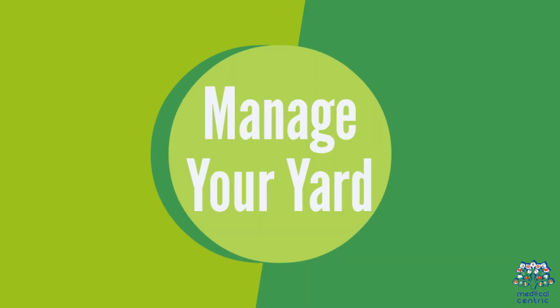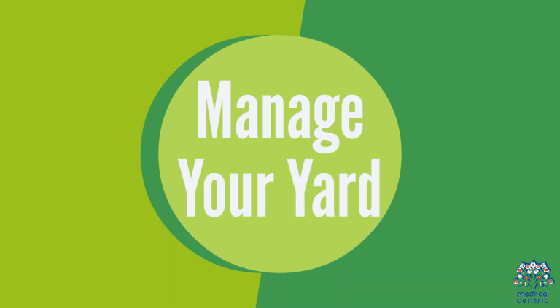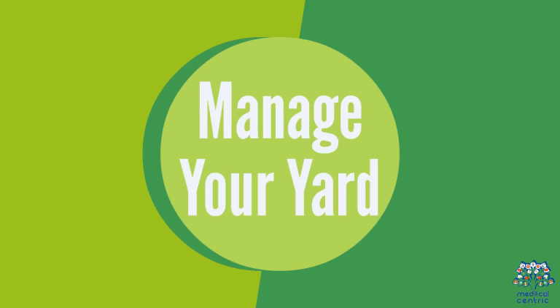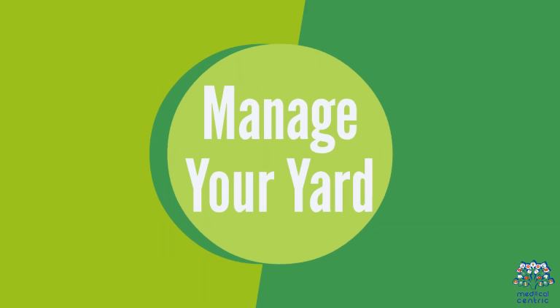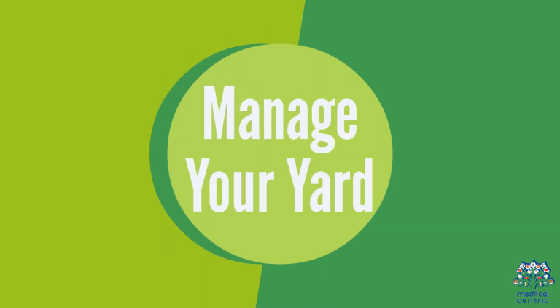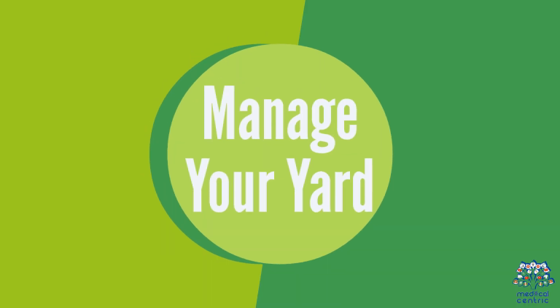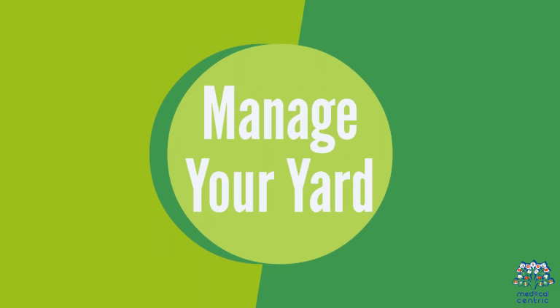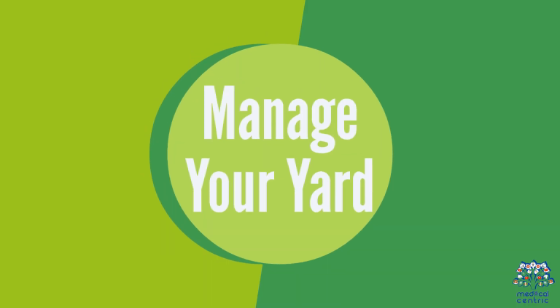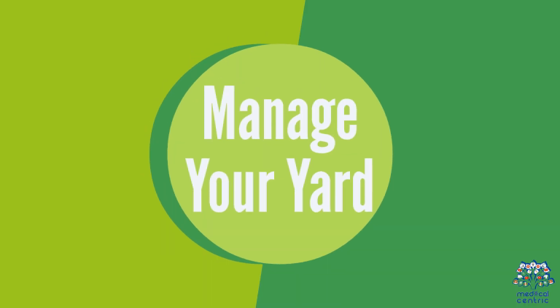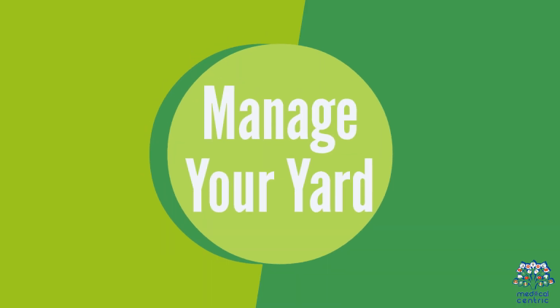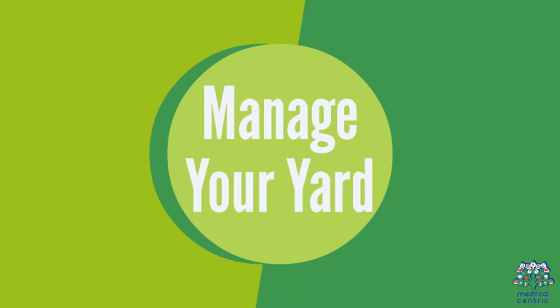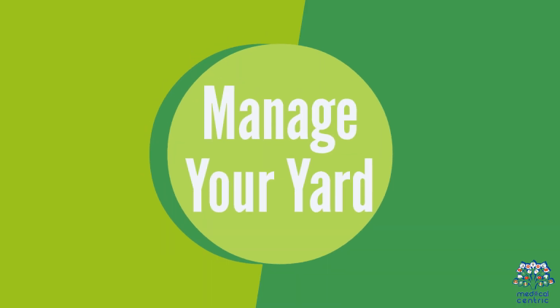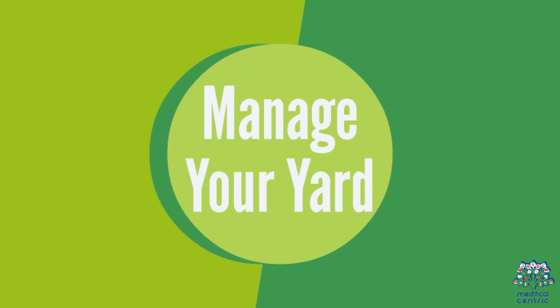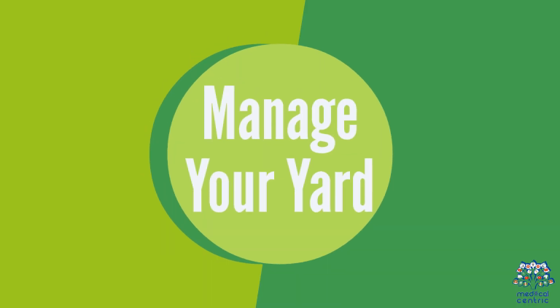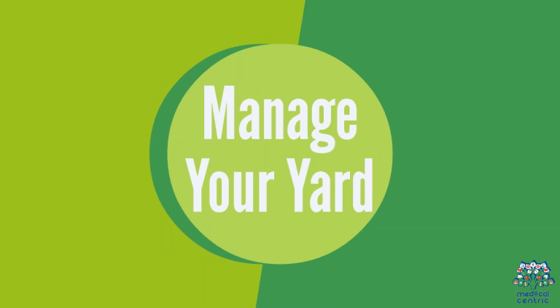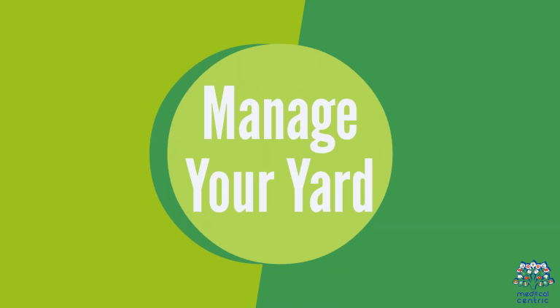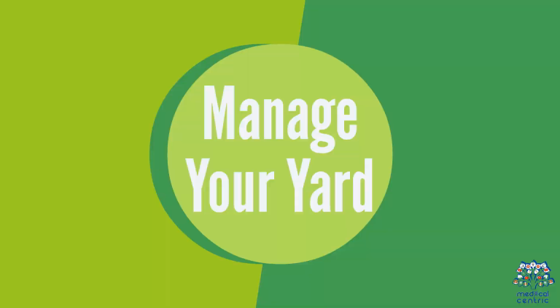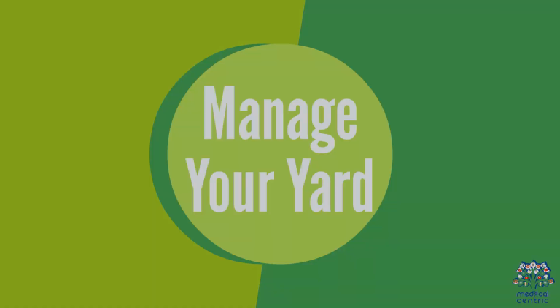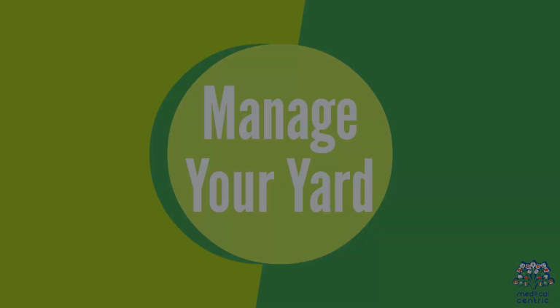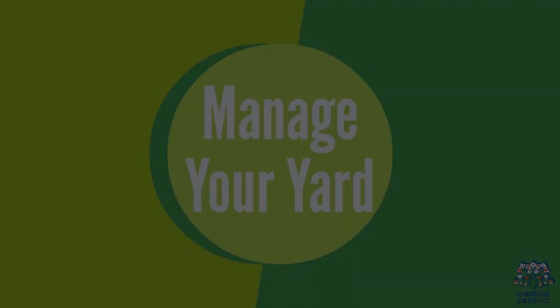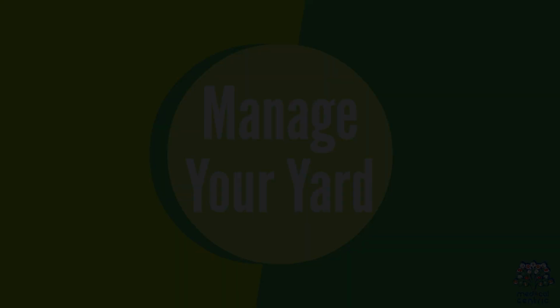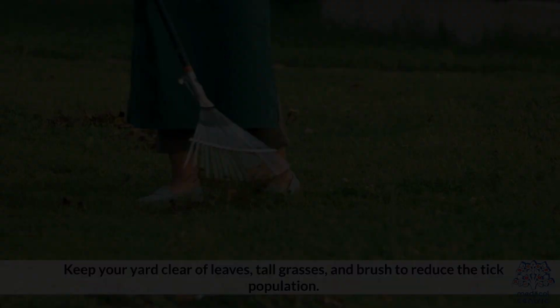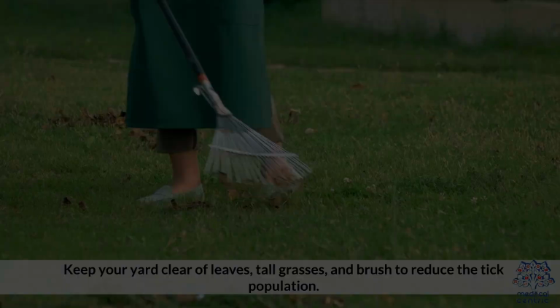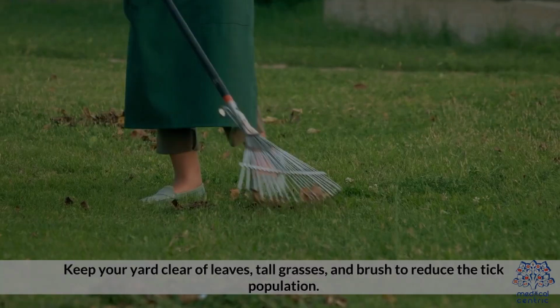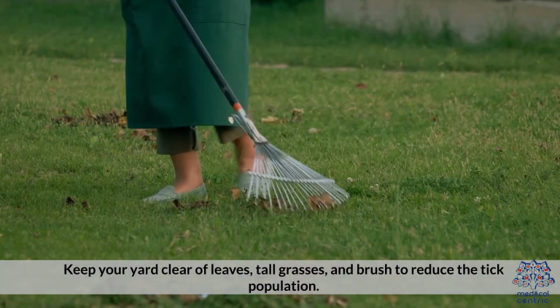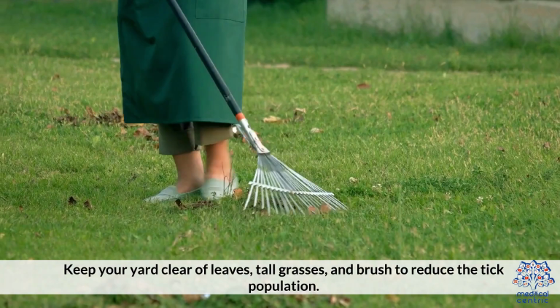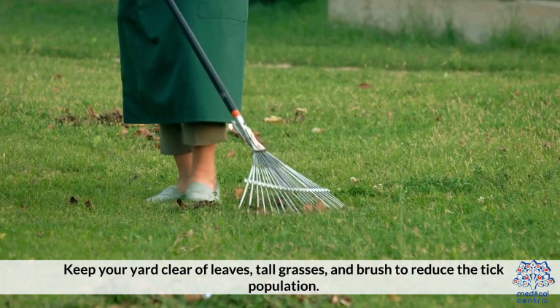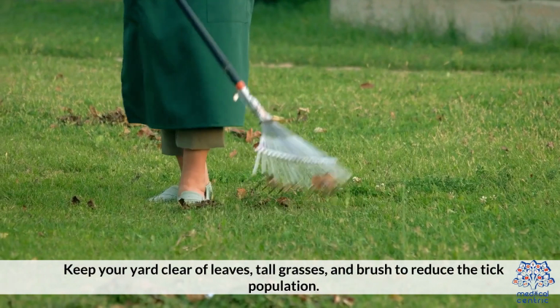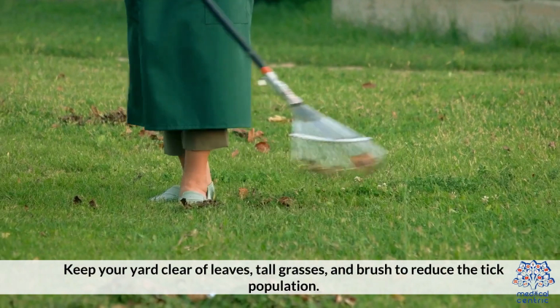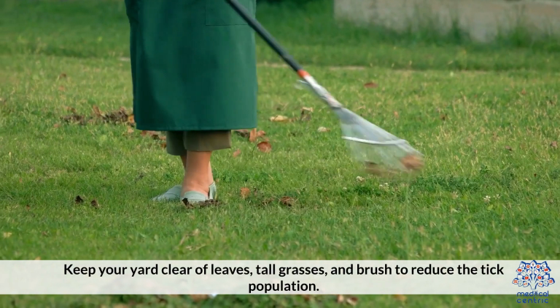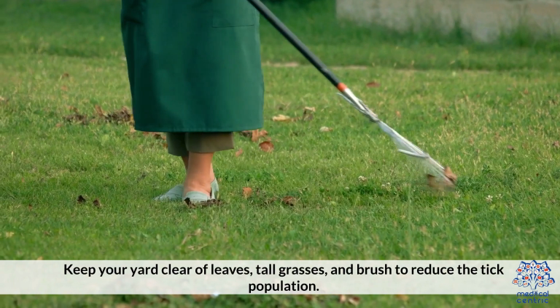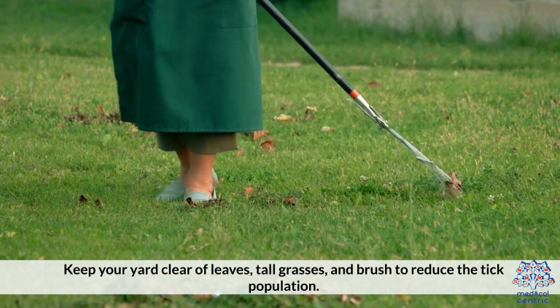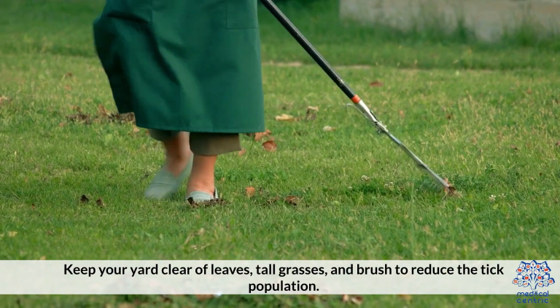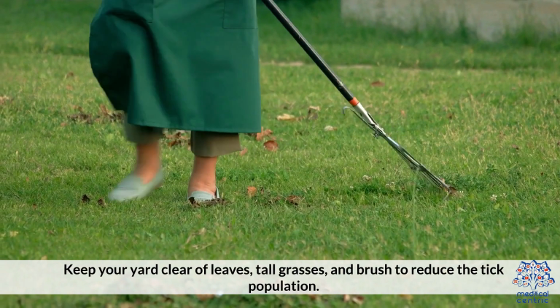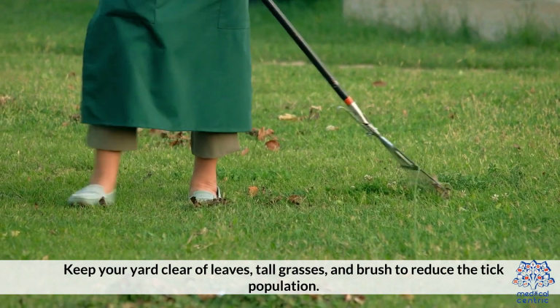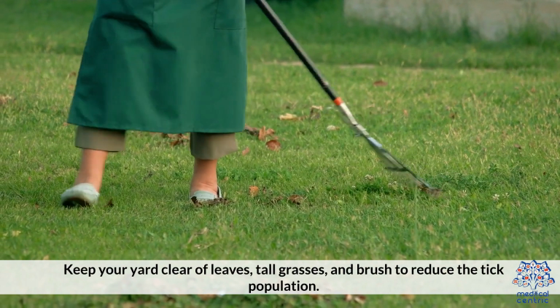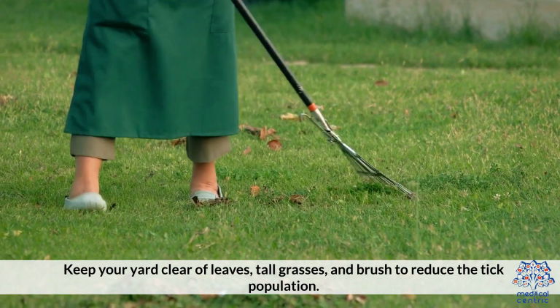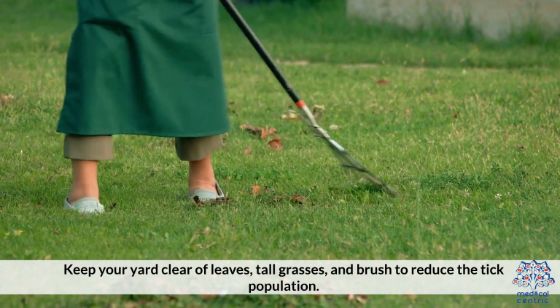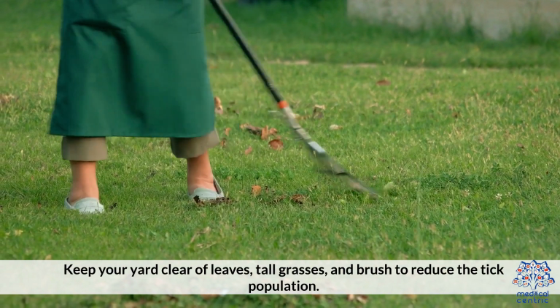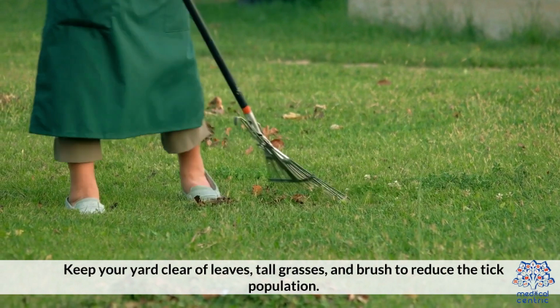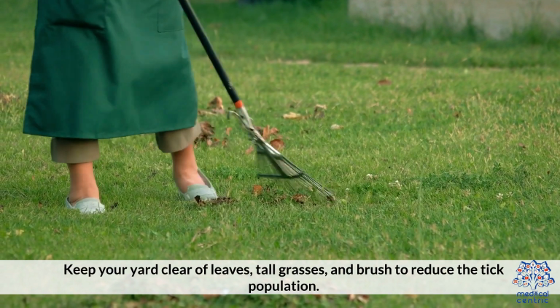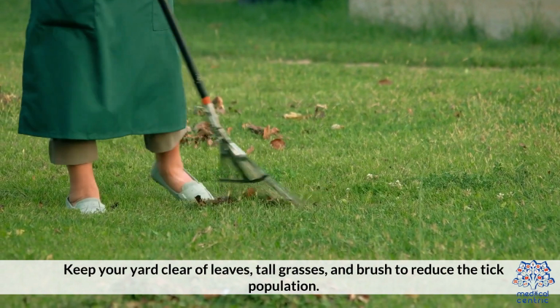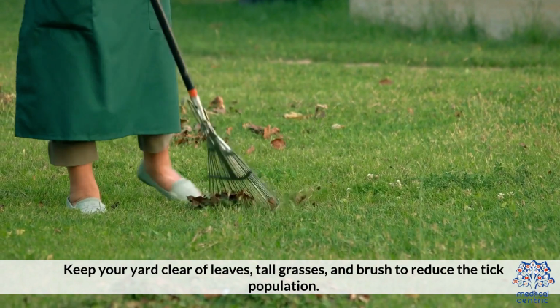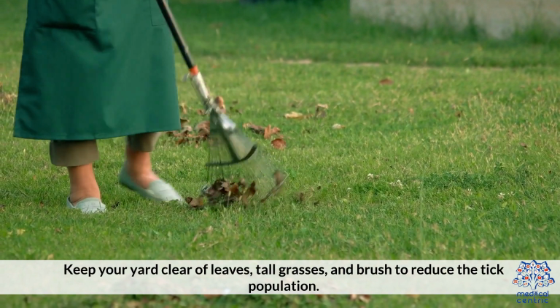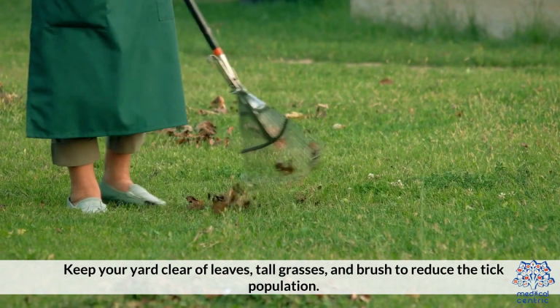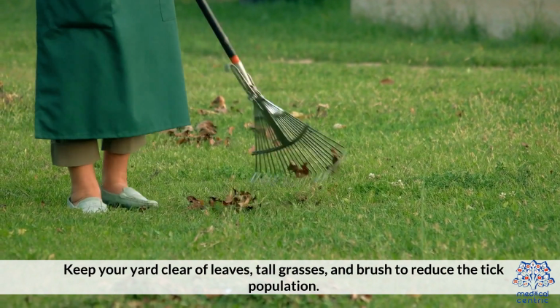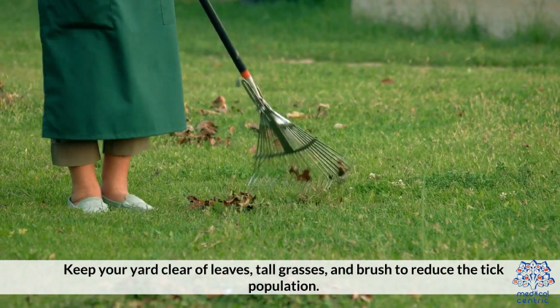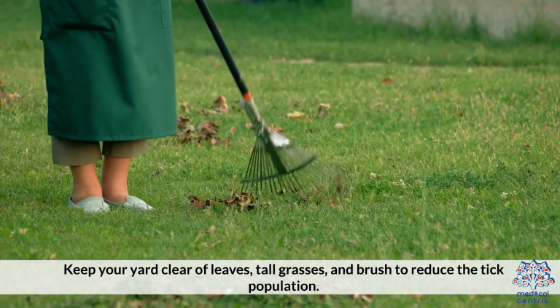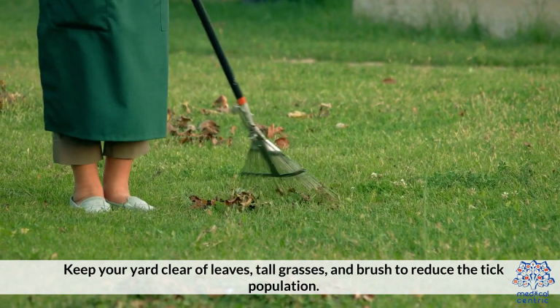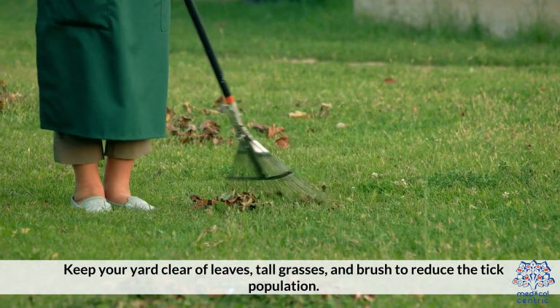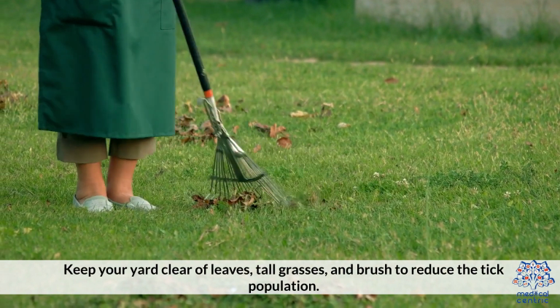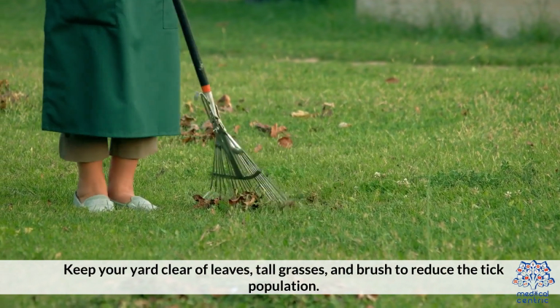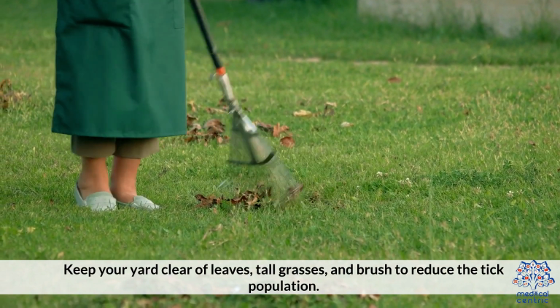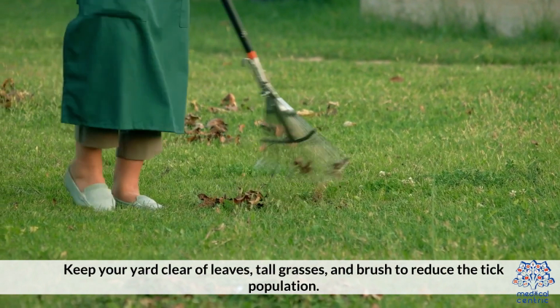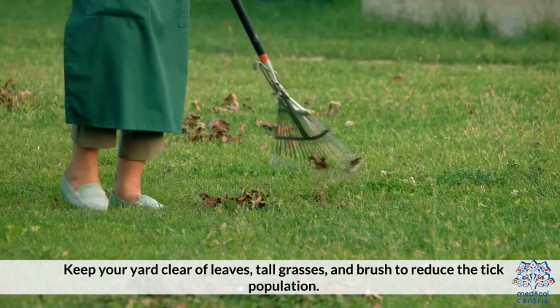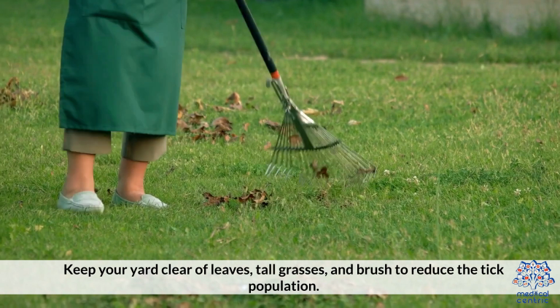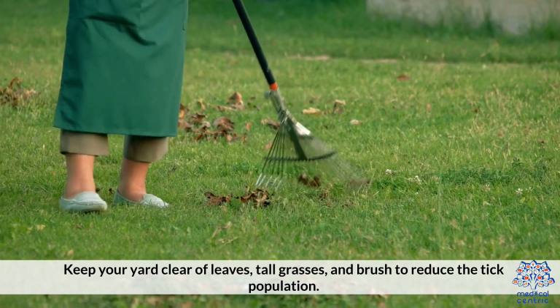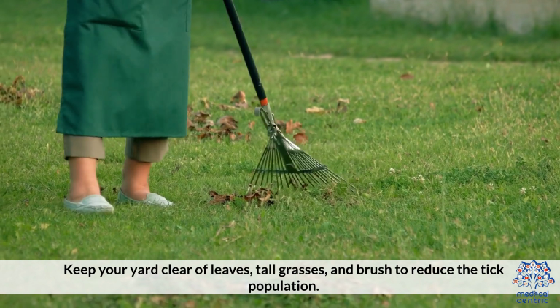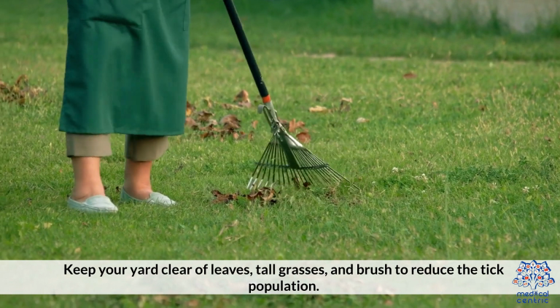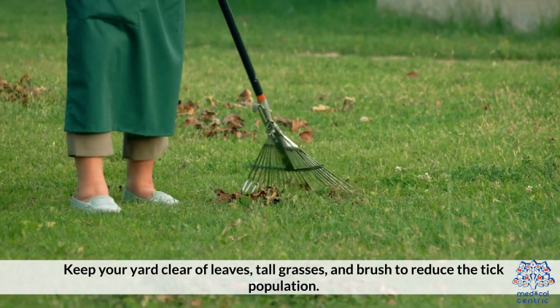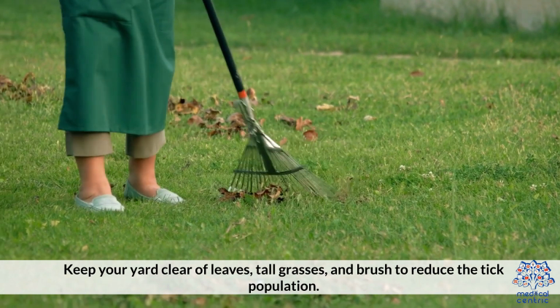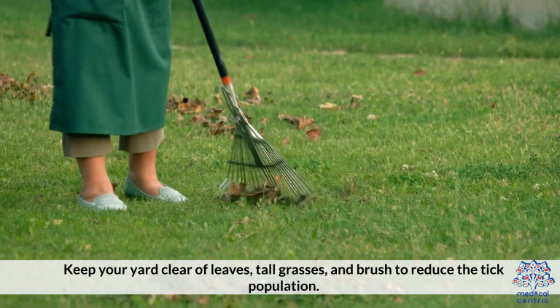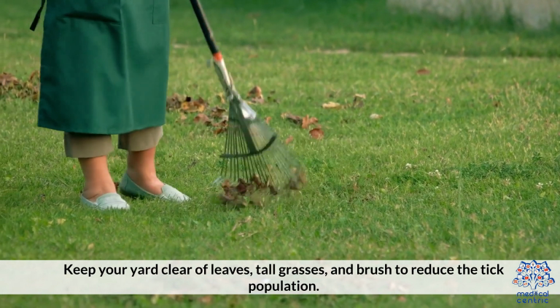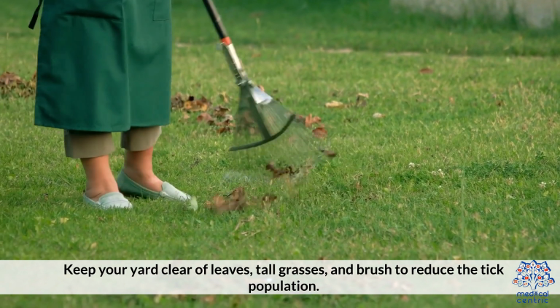Manage your yard by keeping it clear of leaves, tall grasses, and brush to reduce the tick population.